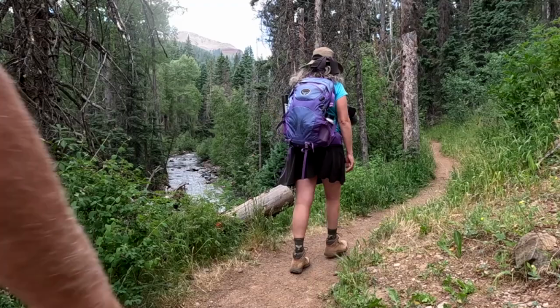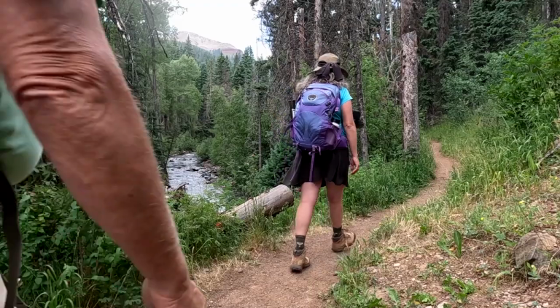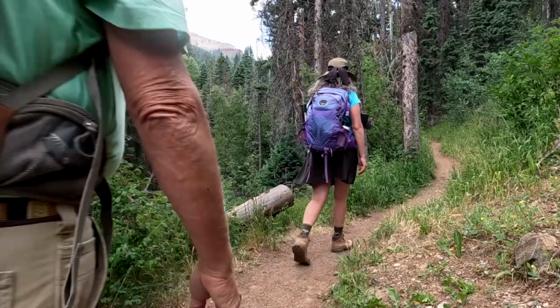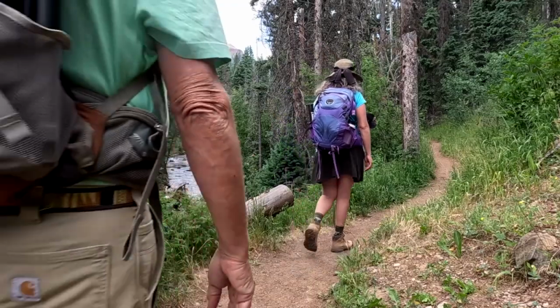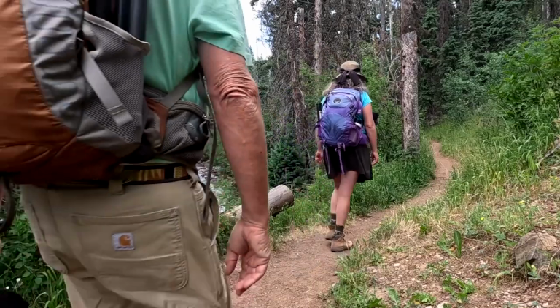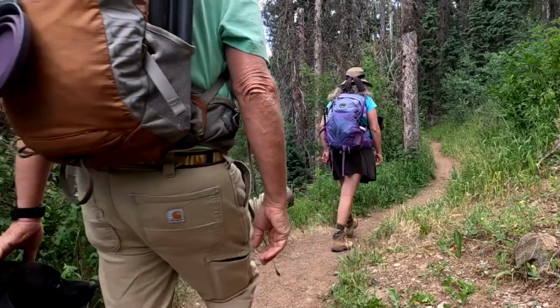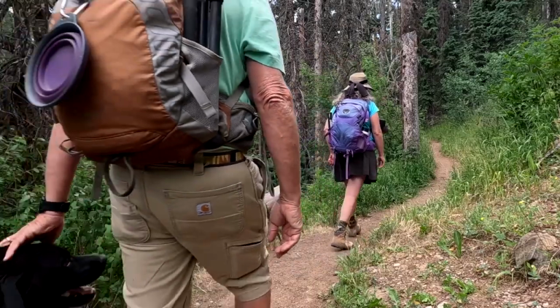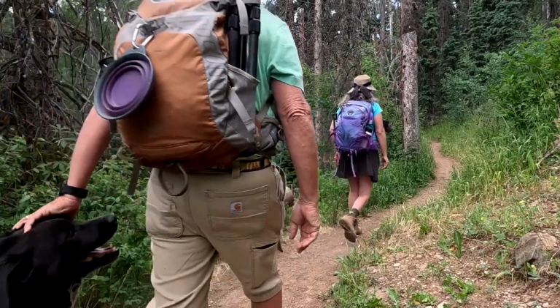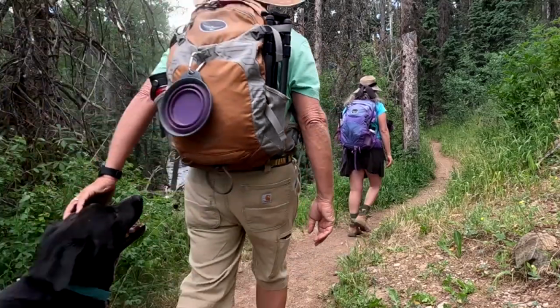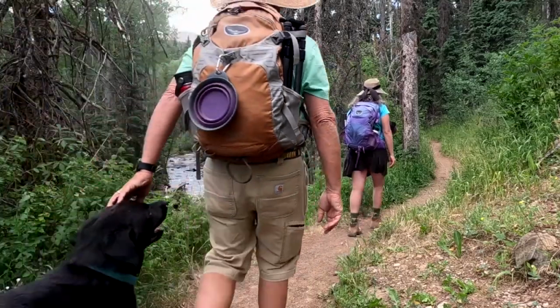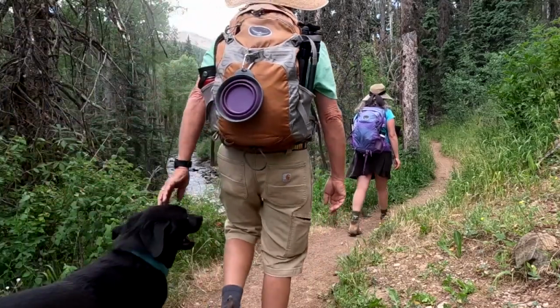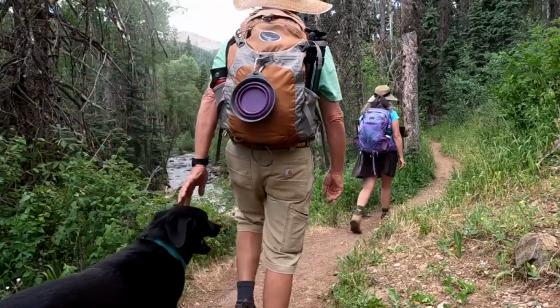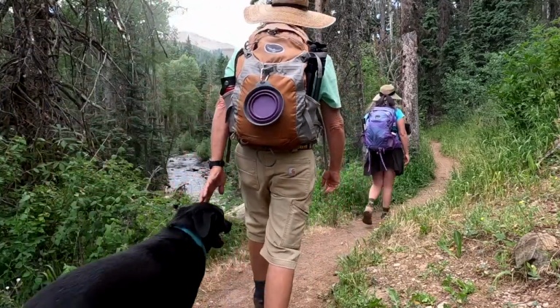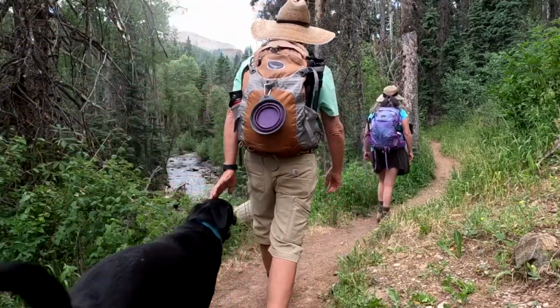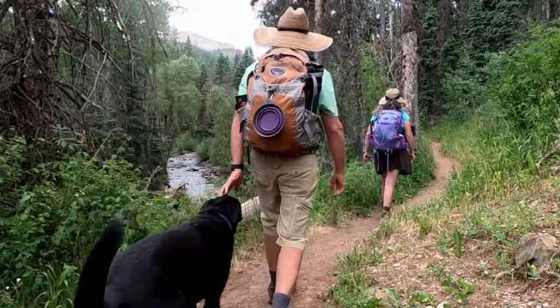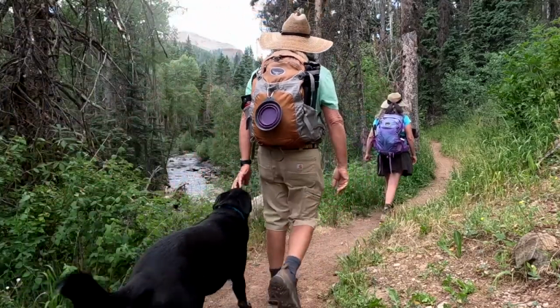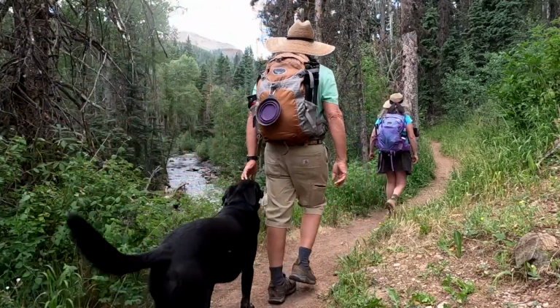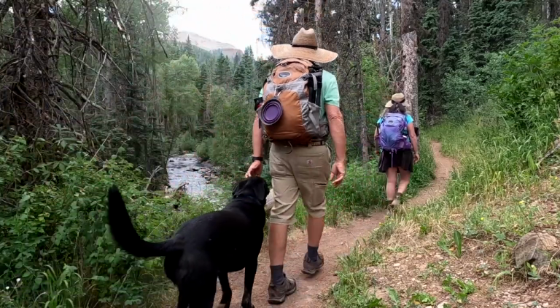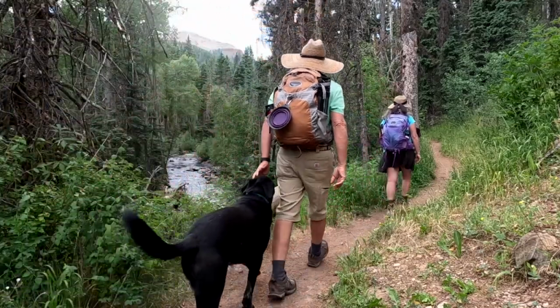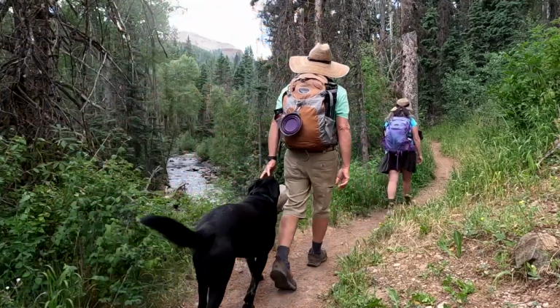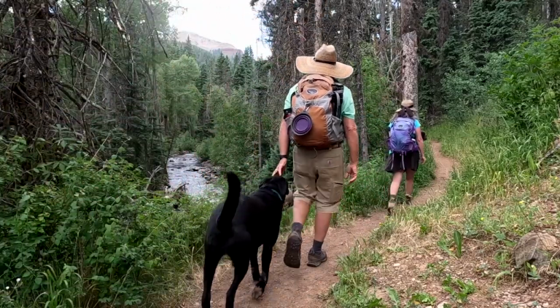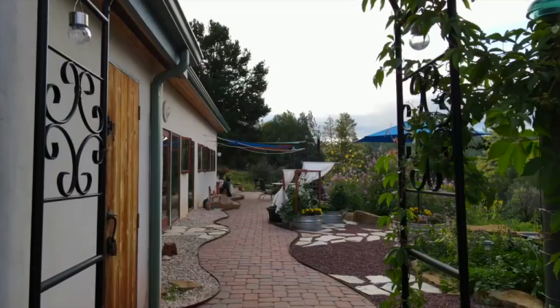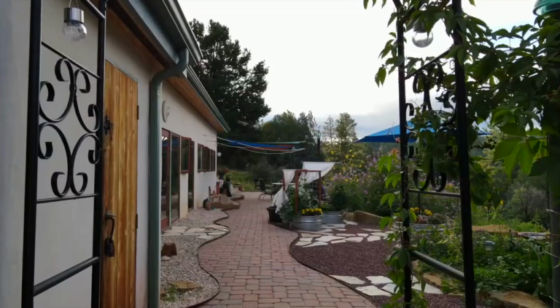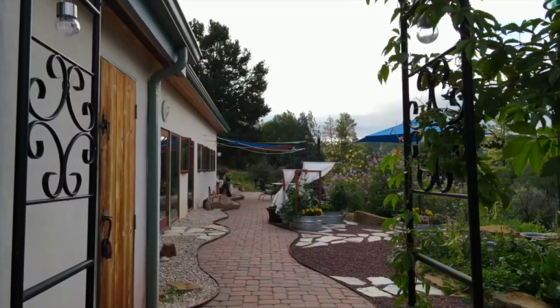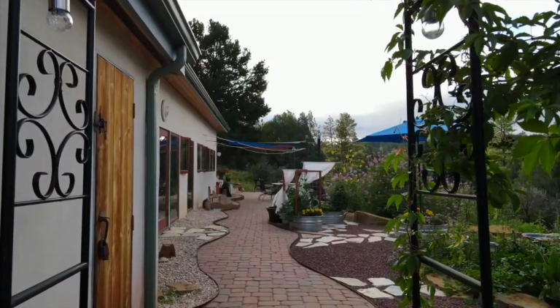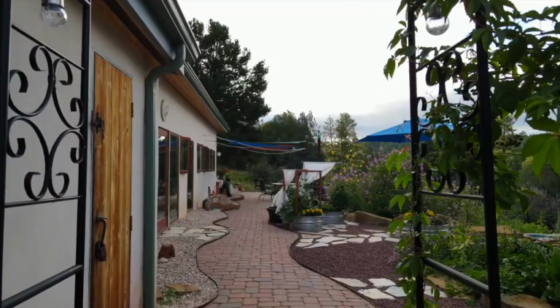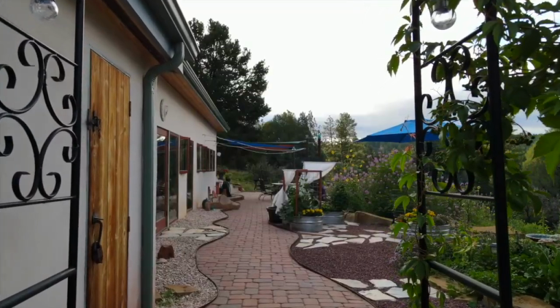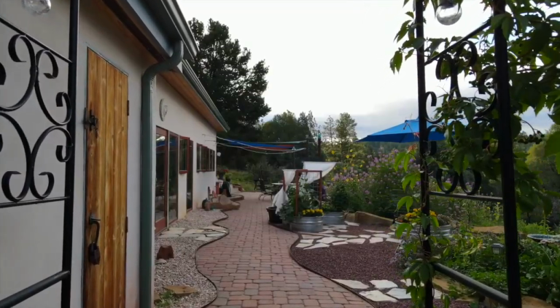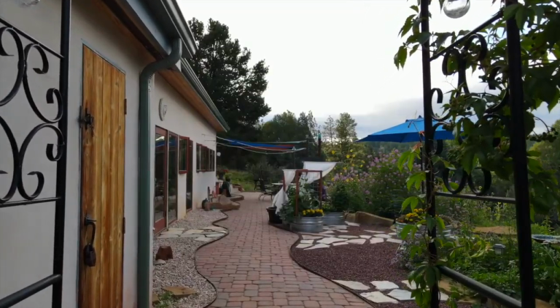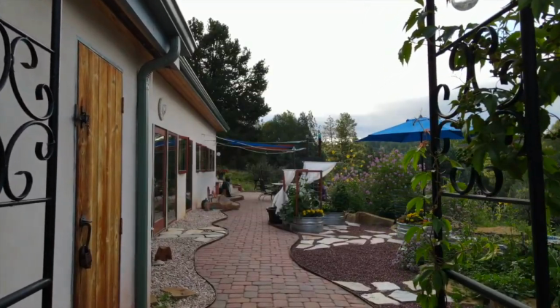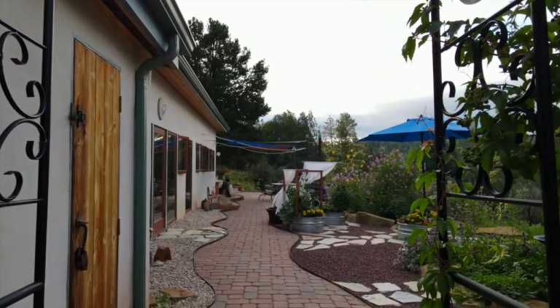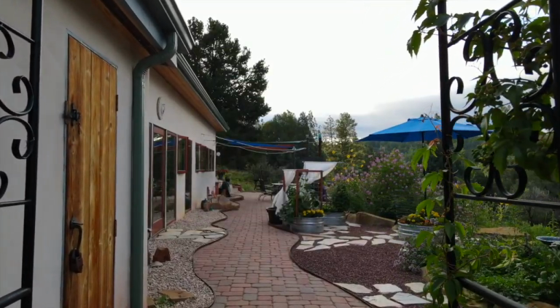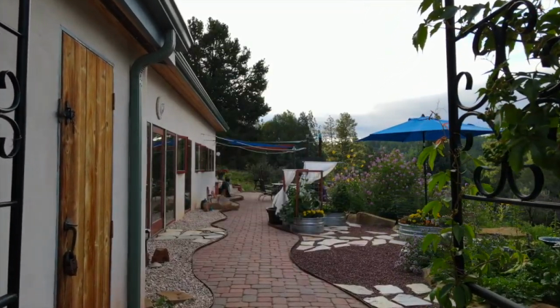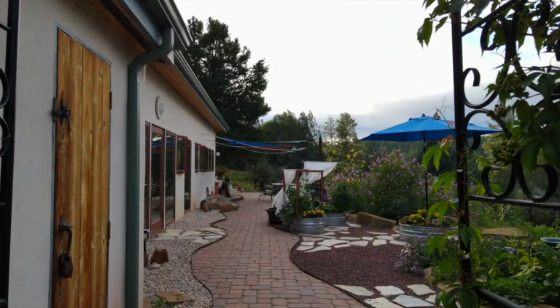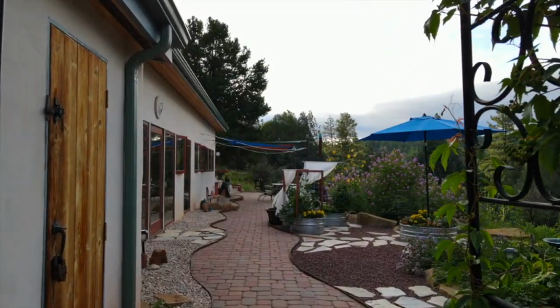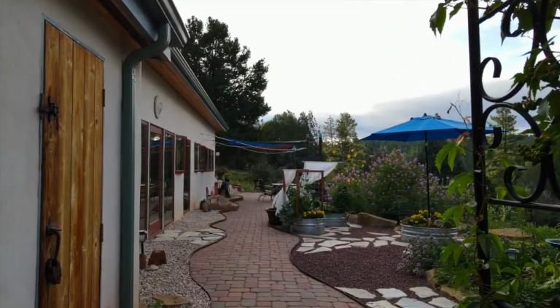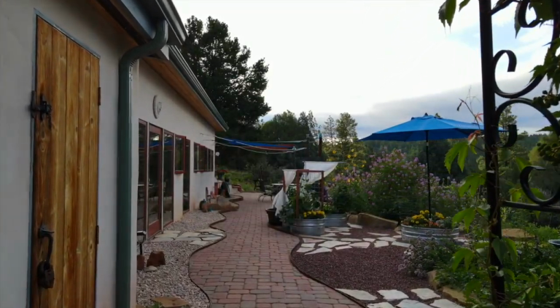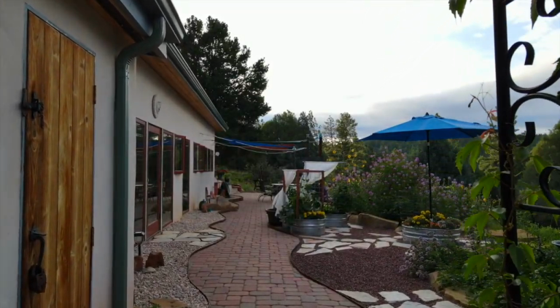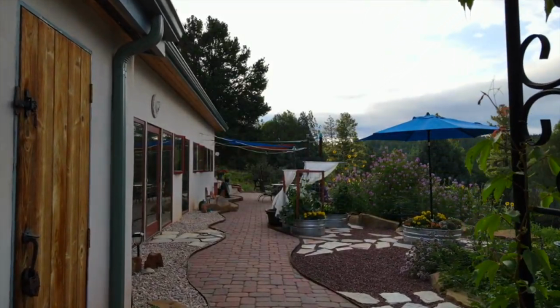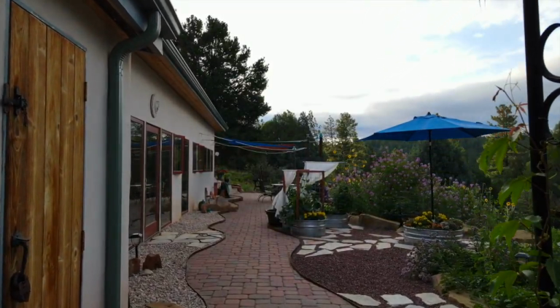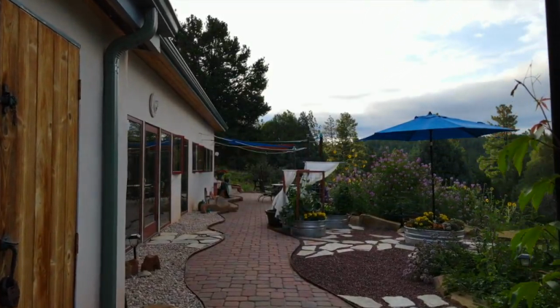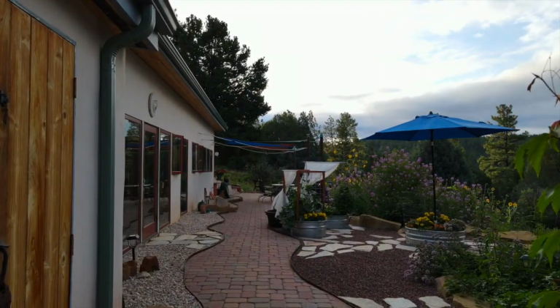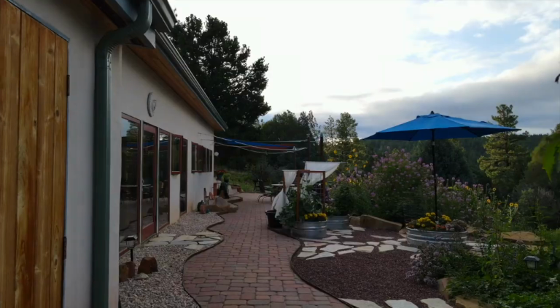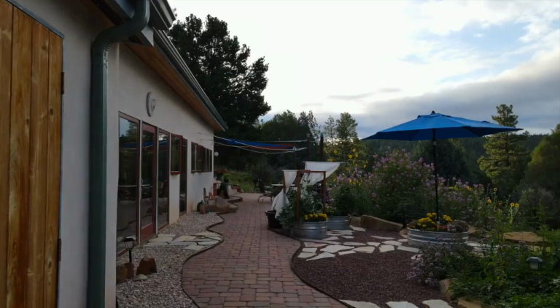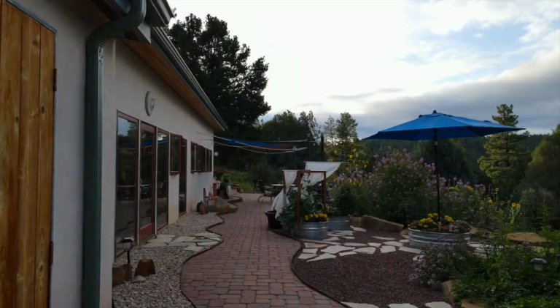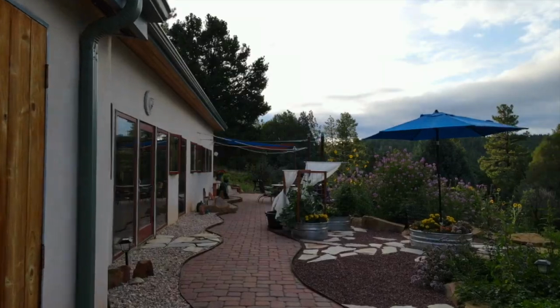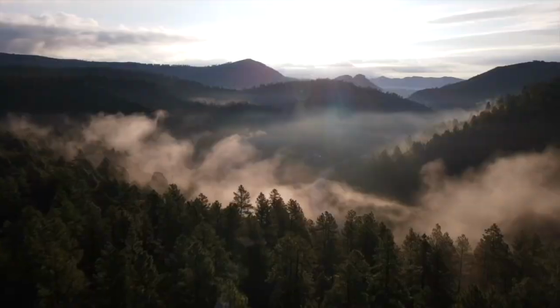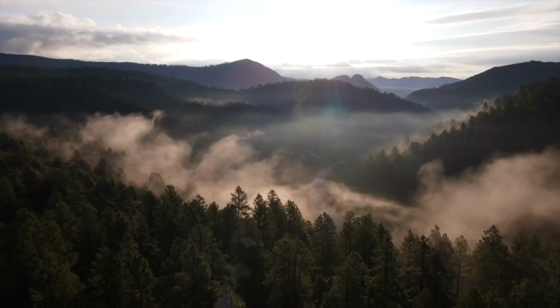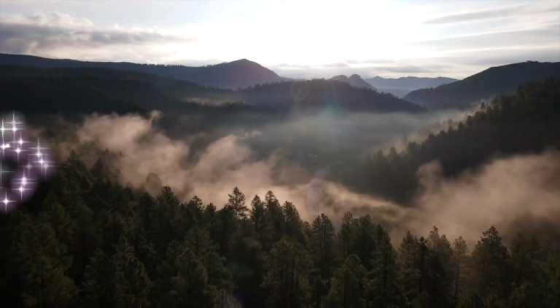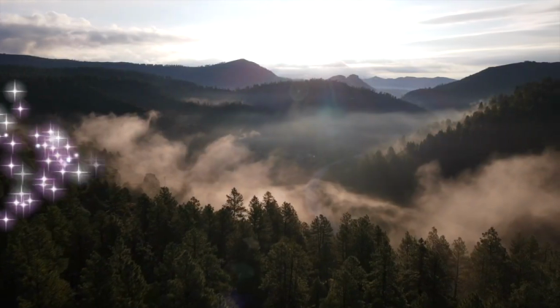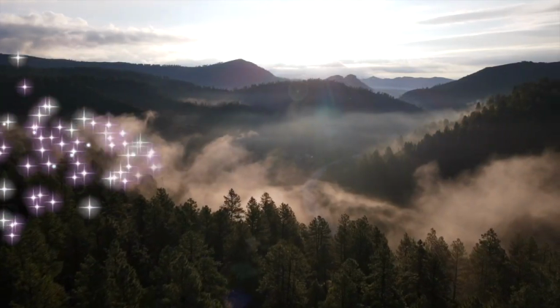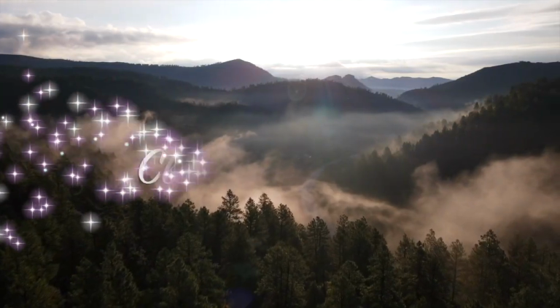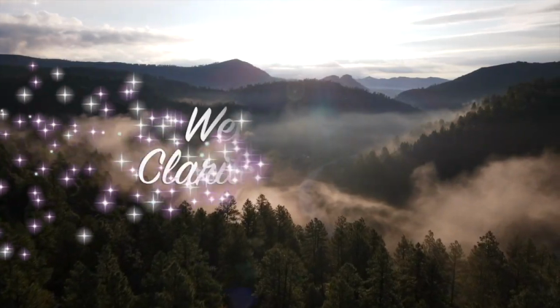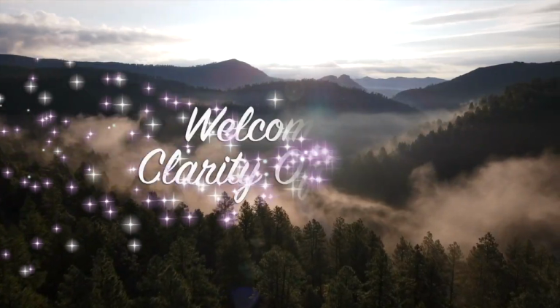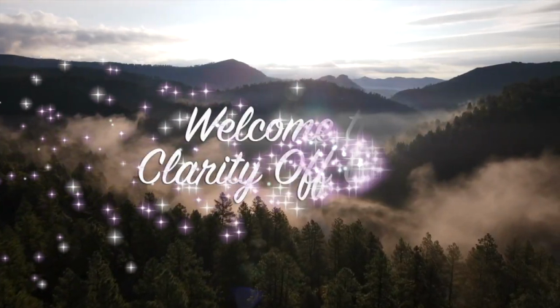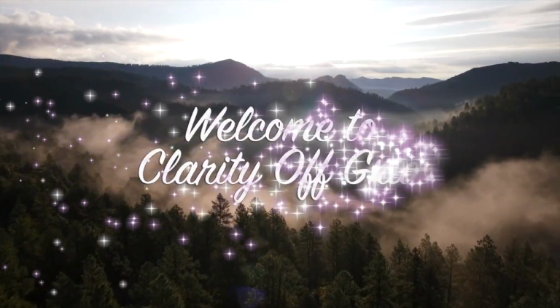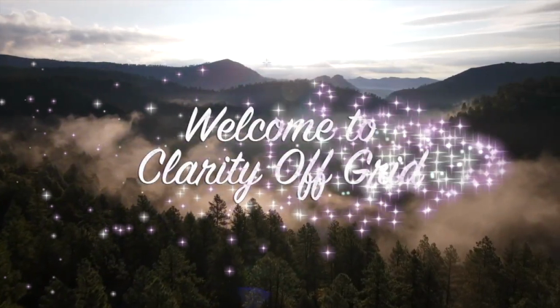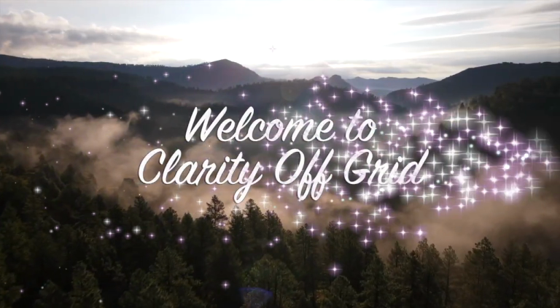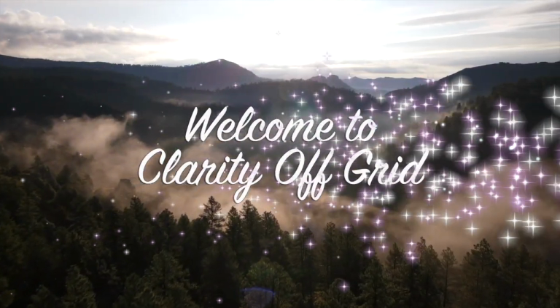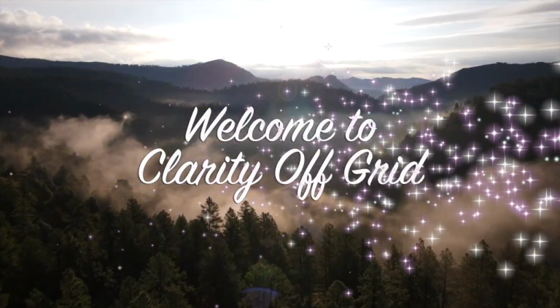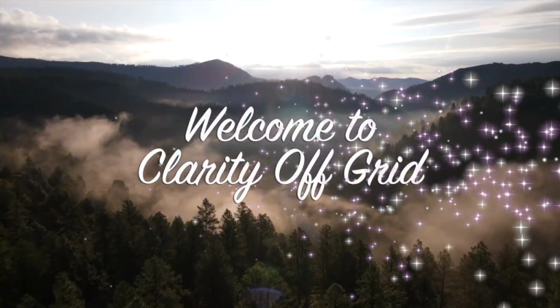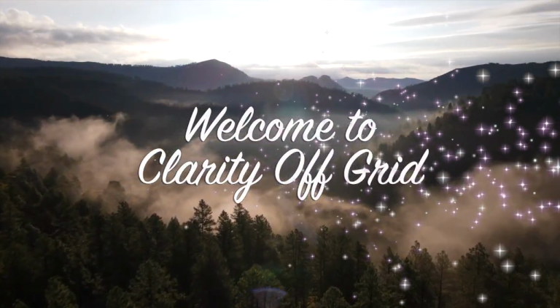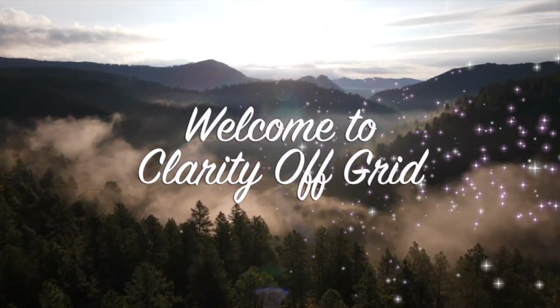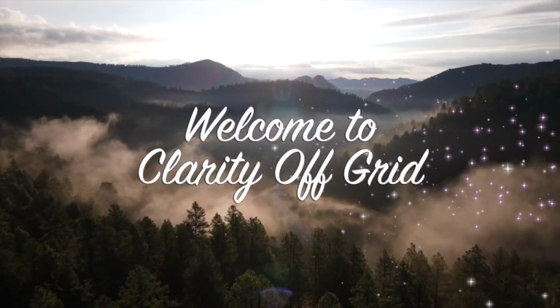Hi, we're Matt and Christina. We love living in our off-grid, self-sustaining home in the mountains of Southwest Colorado.